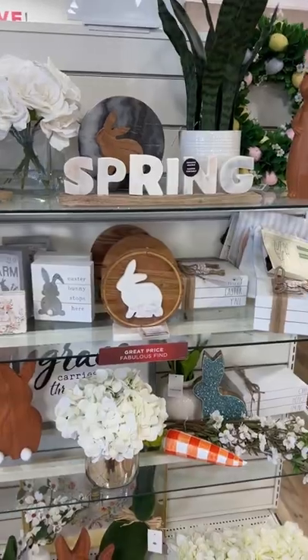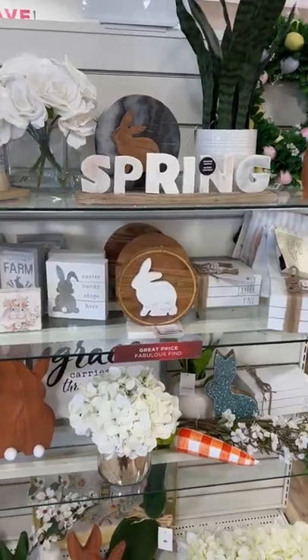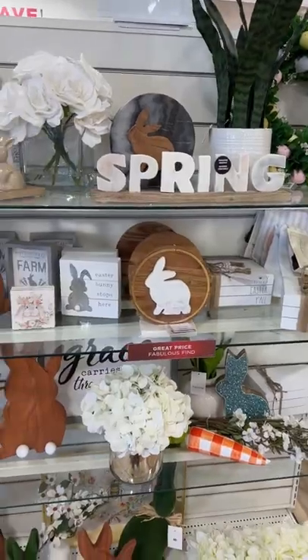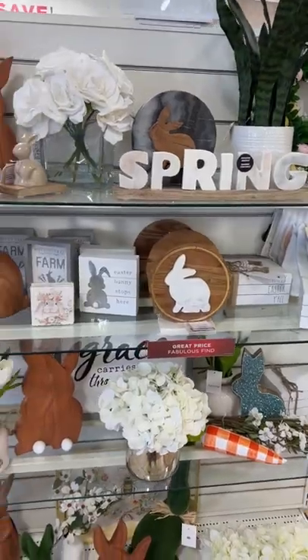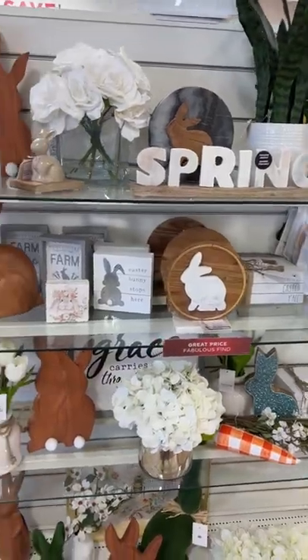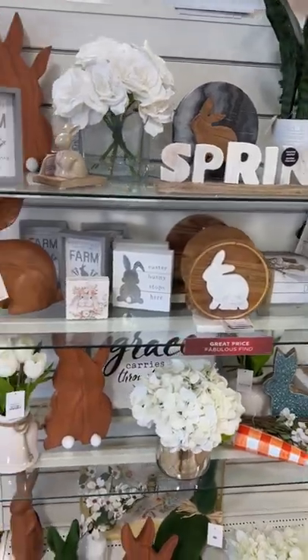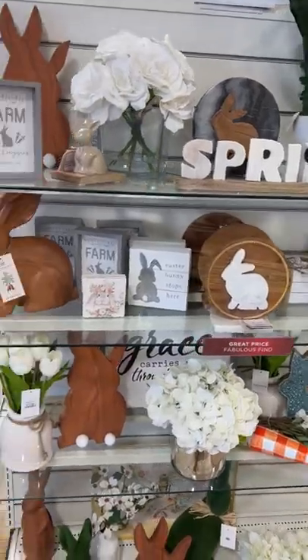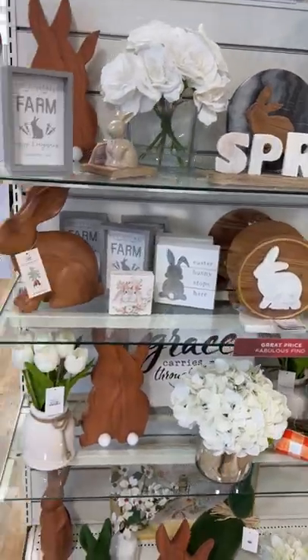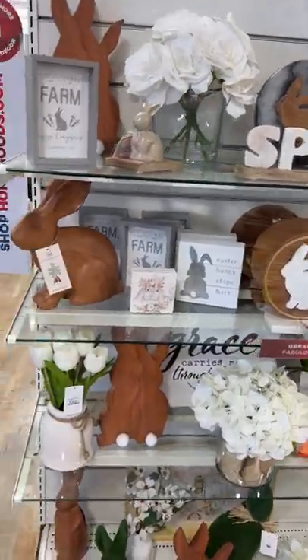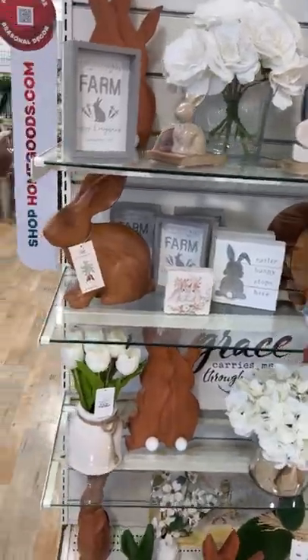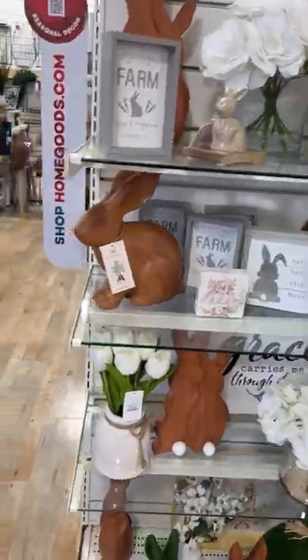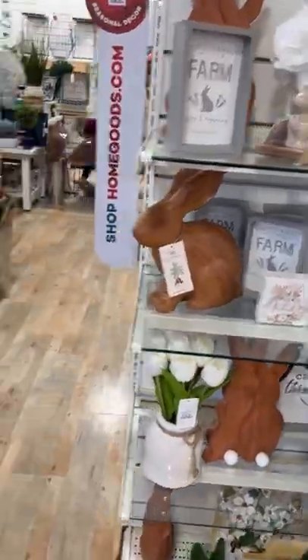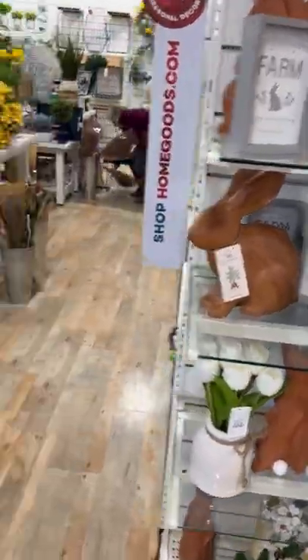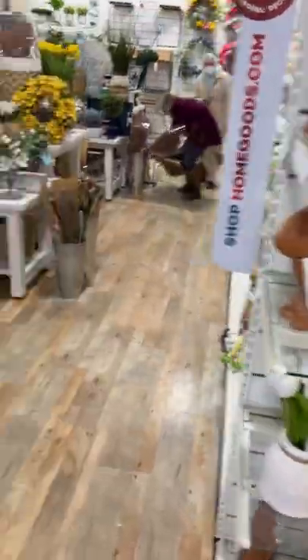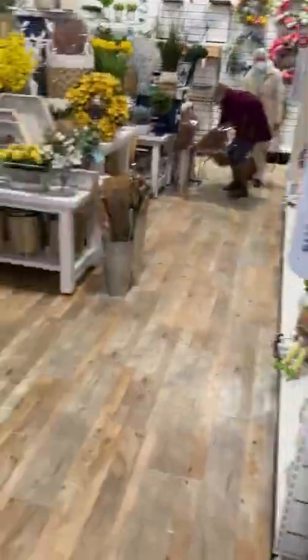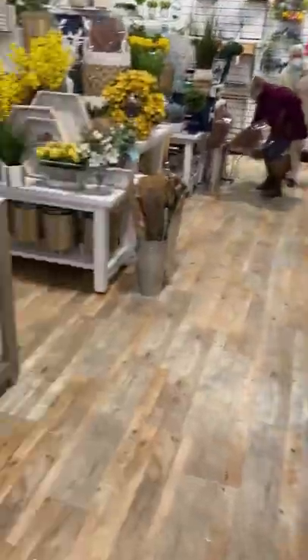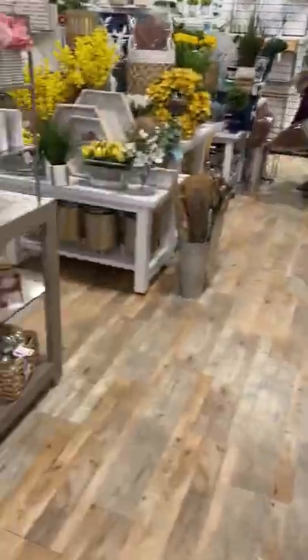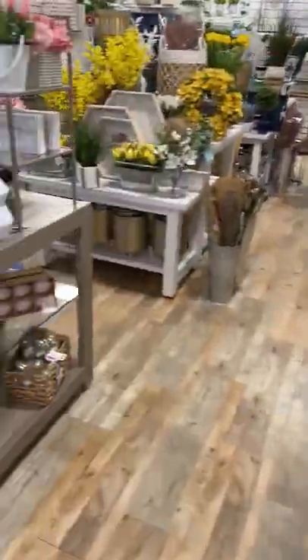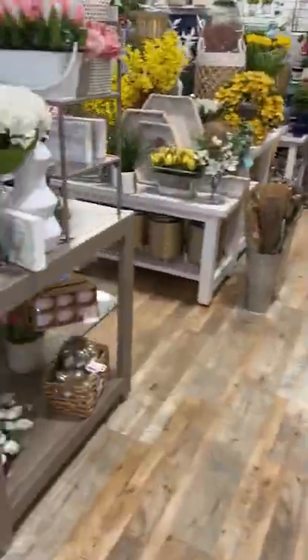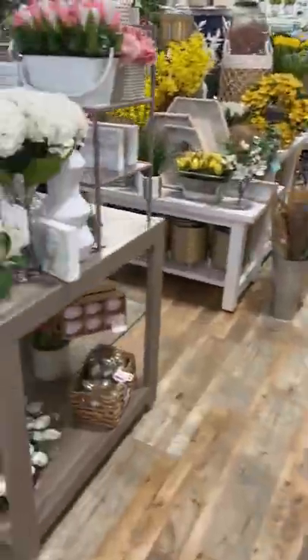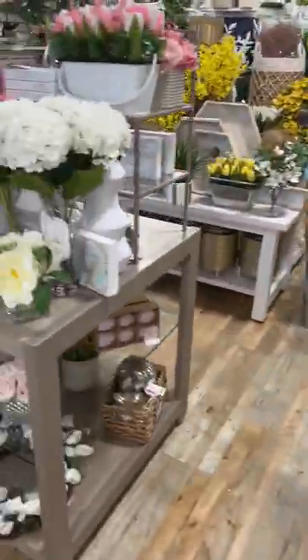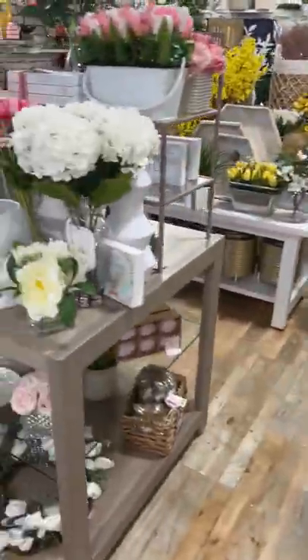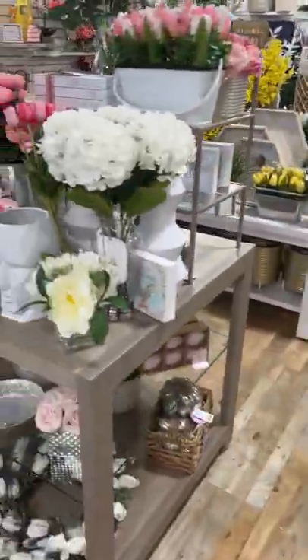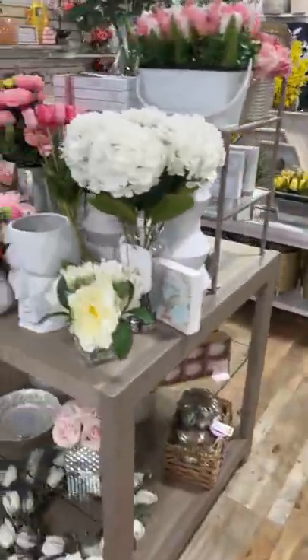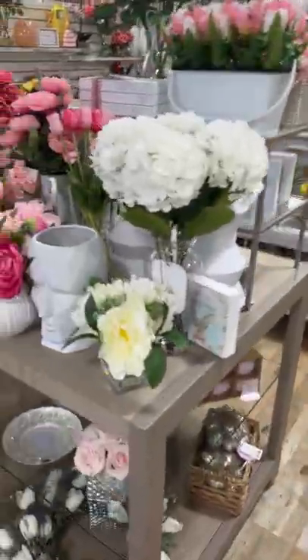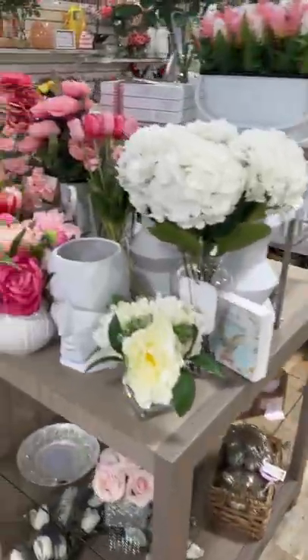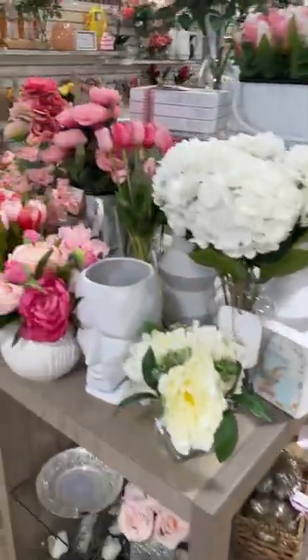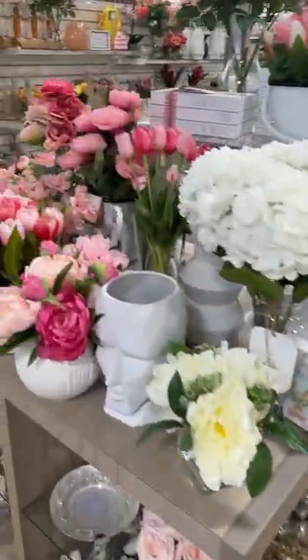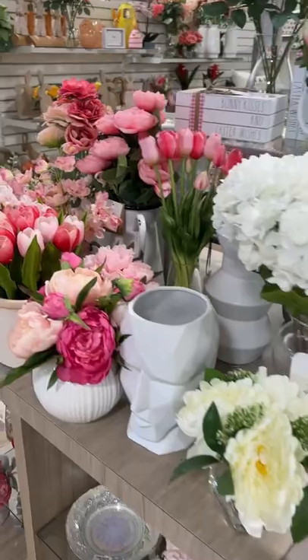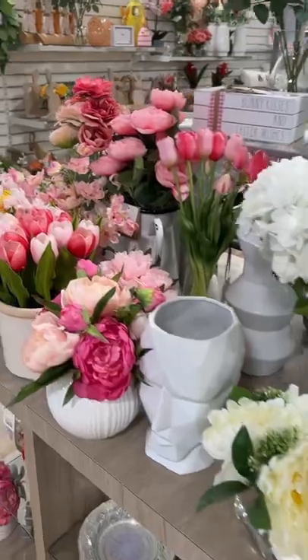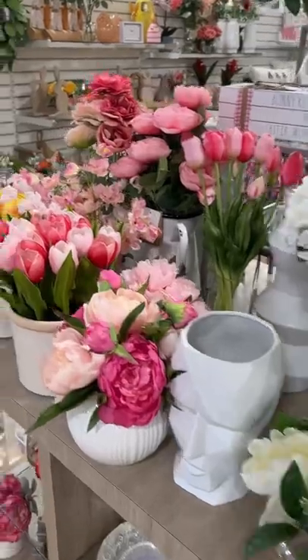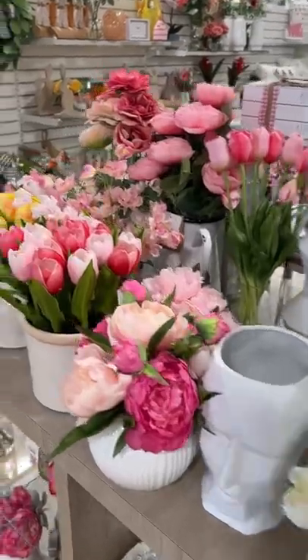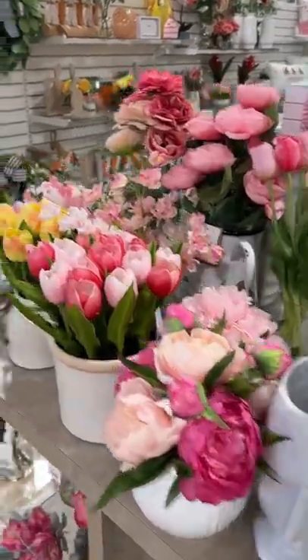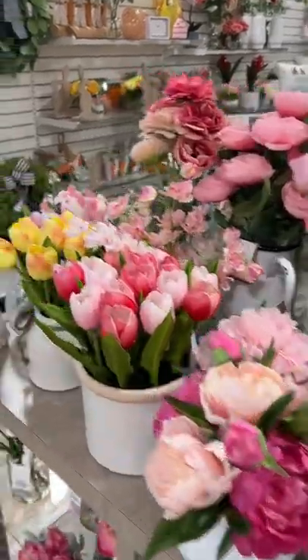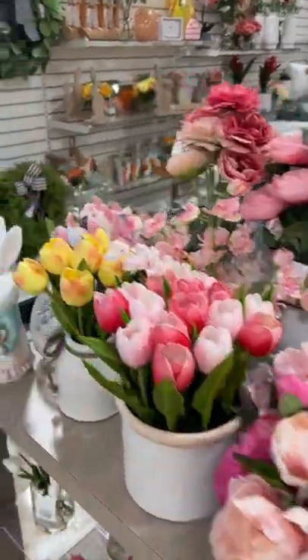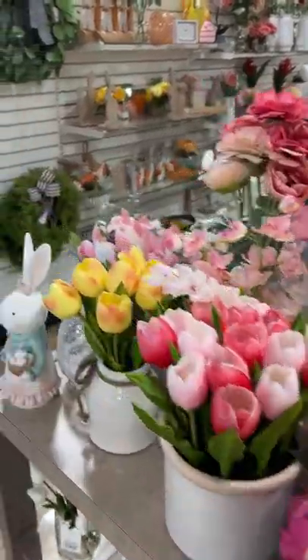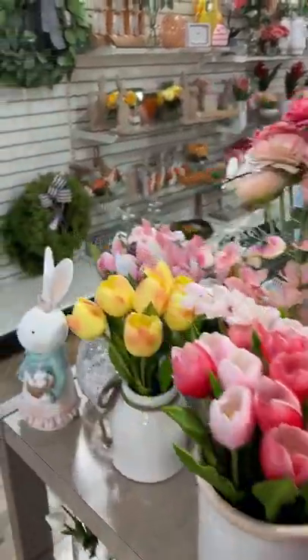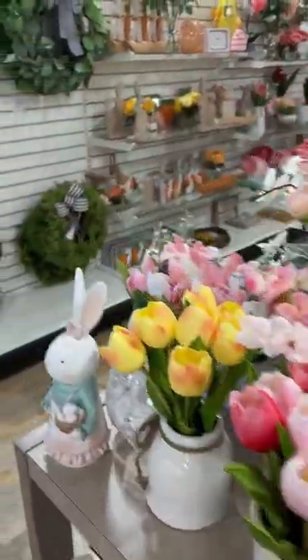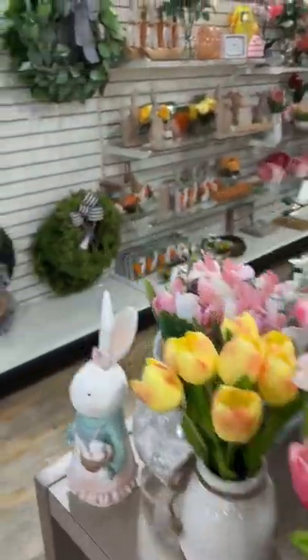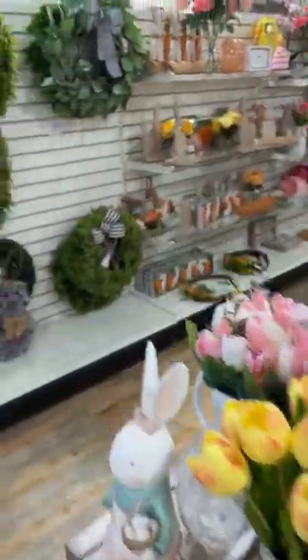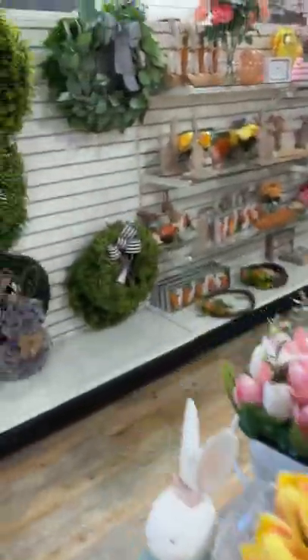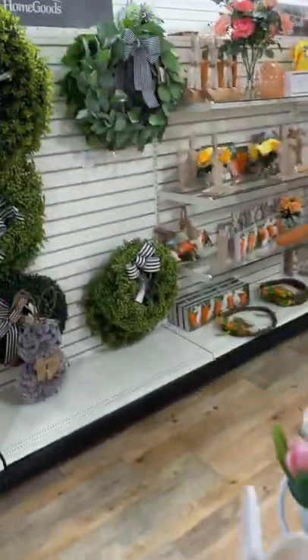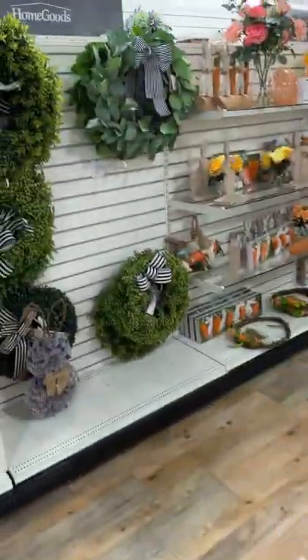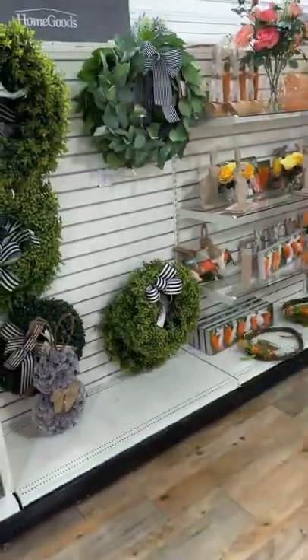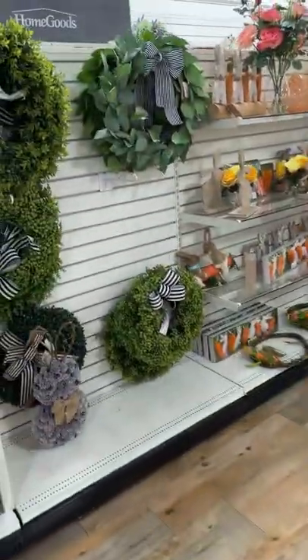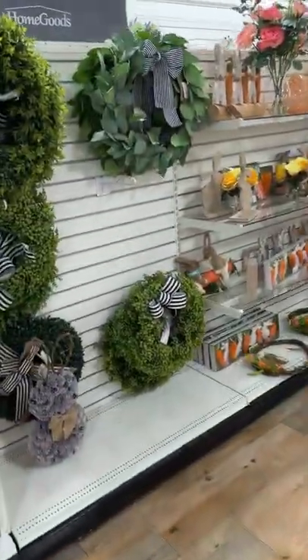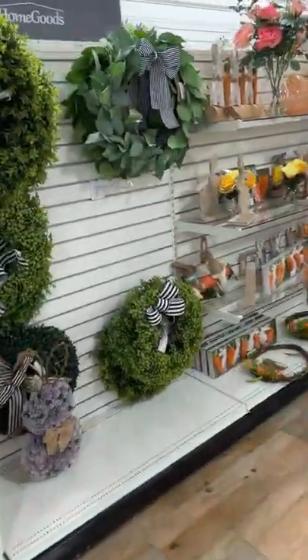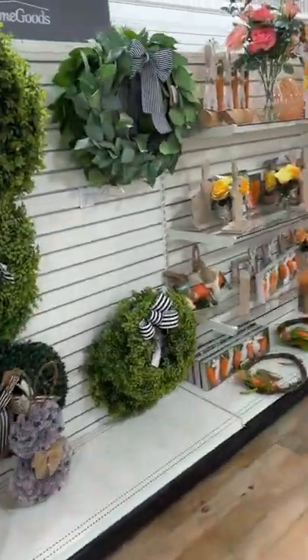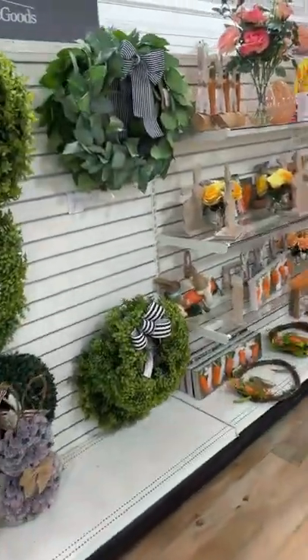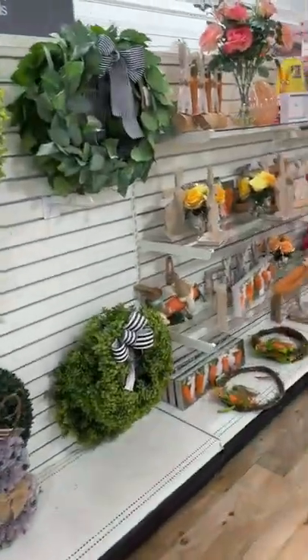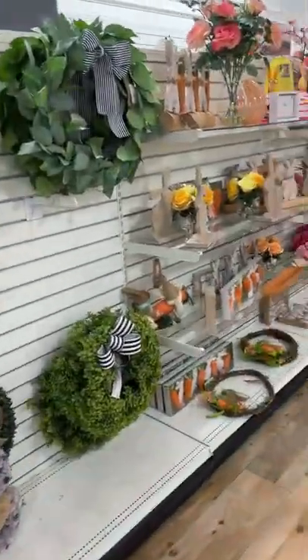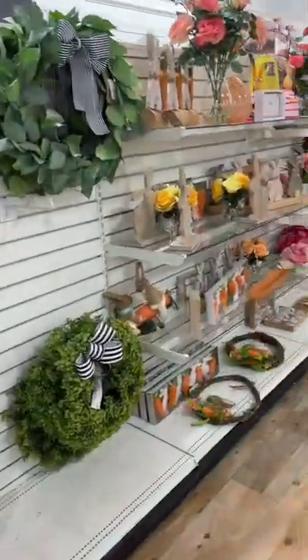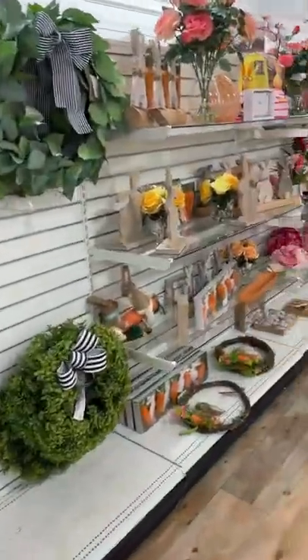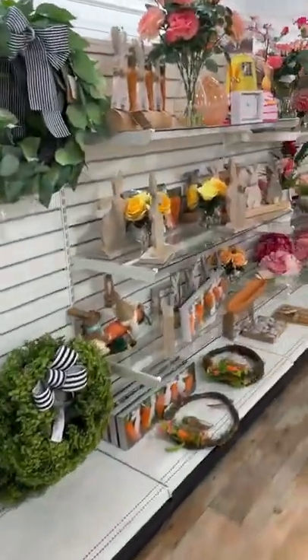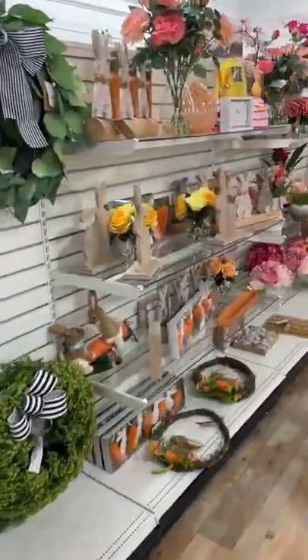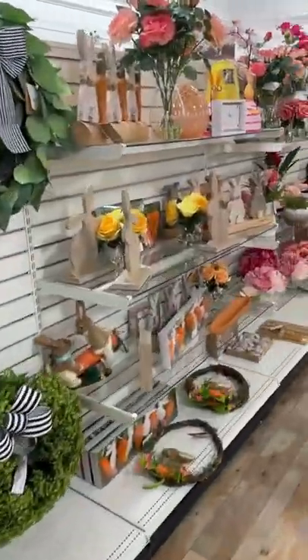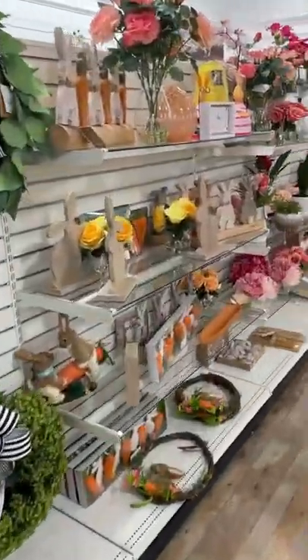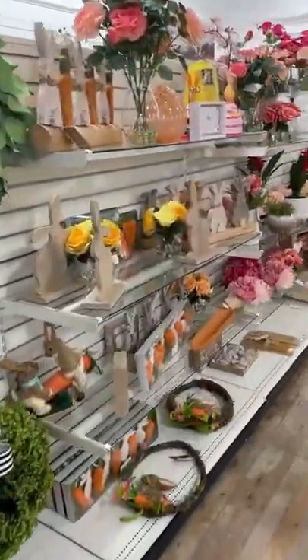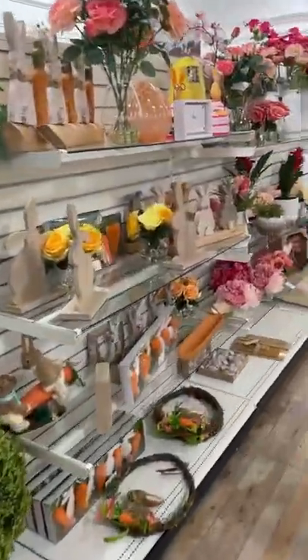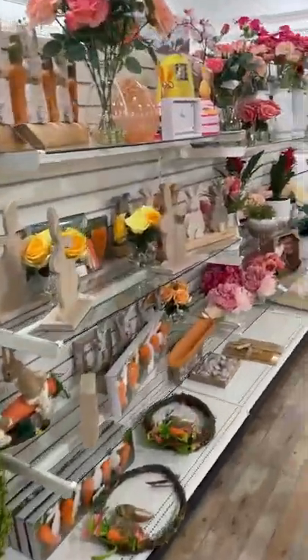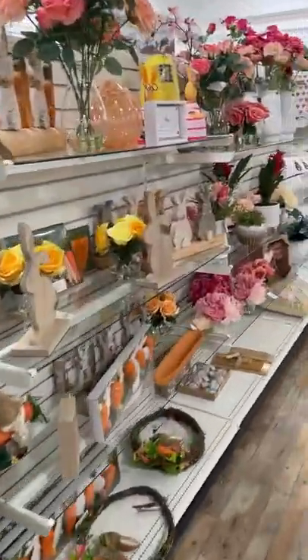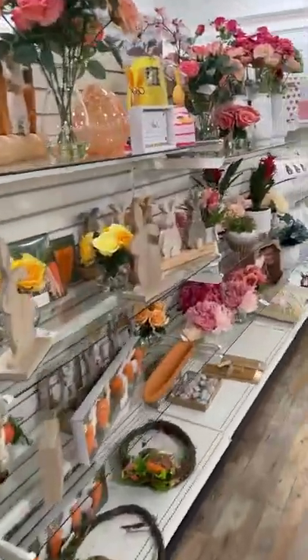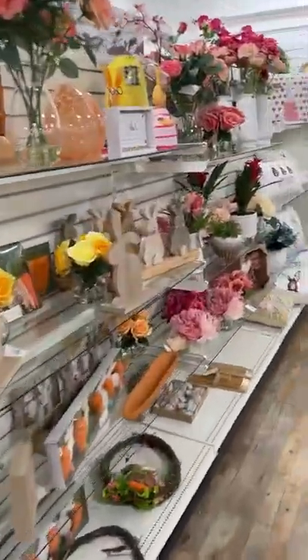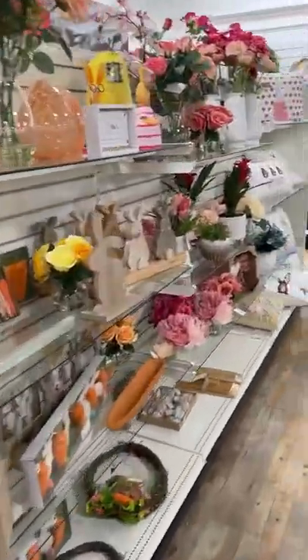HomeGoods did put out all of their spring decor, so if you are in need of a little winter pick-me-up, maybe go stroll the aisles there.